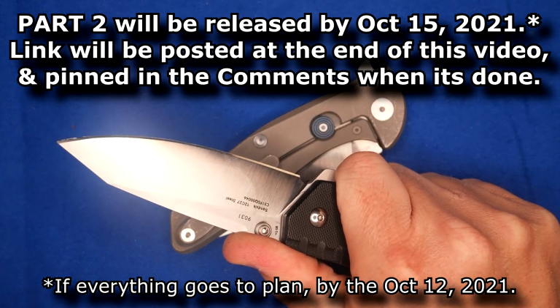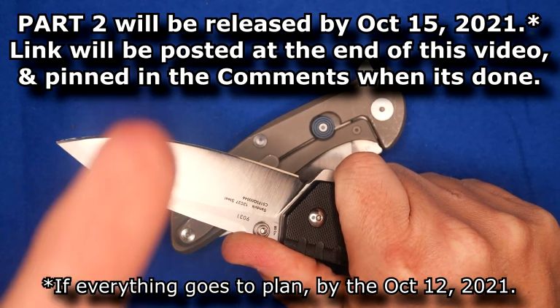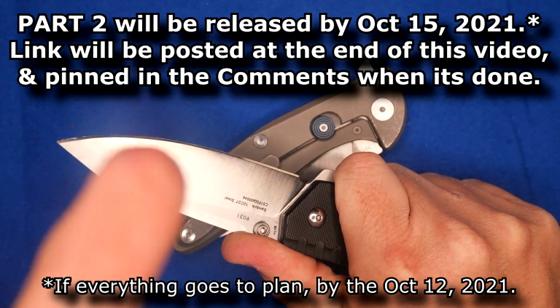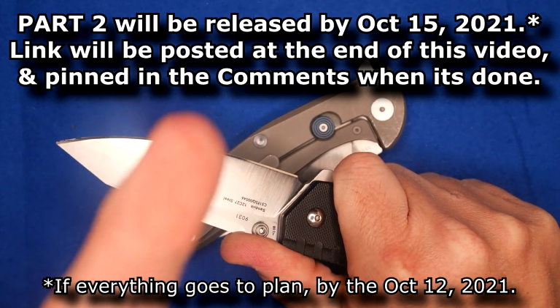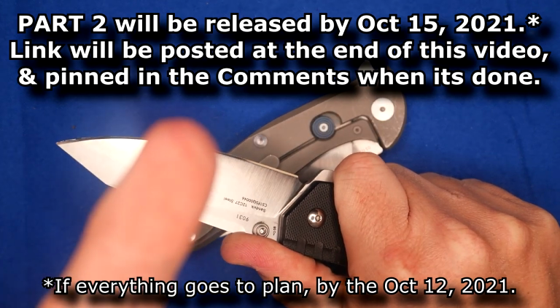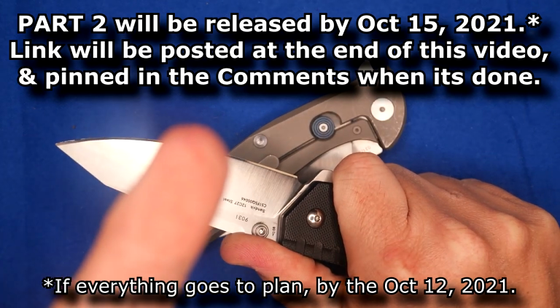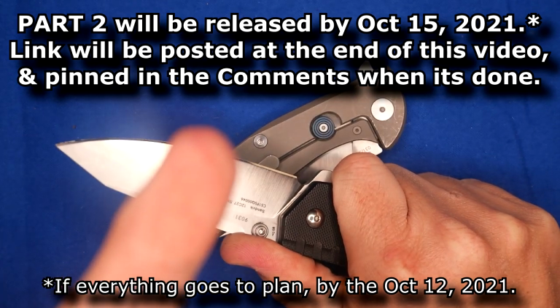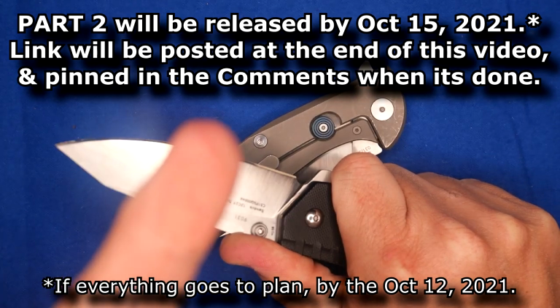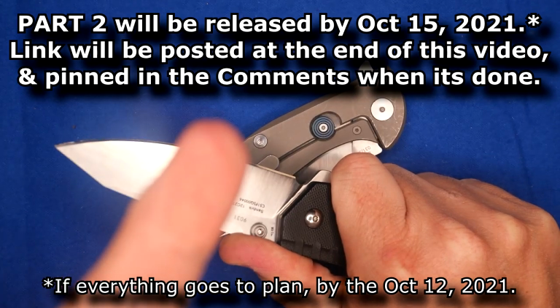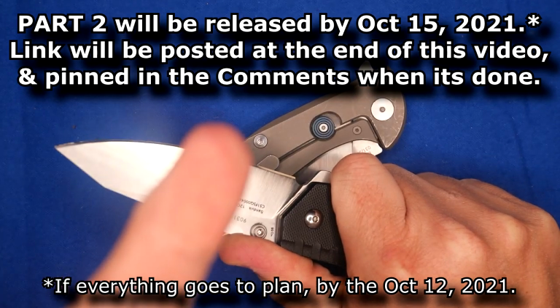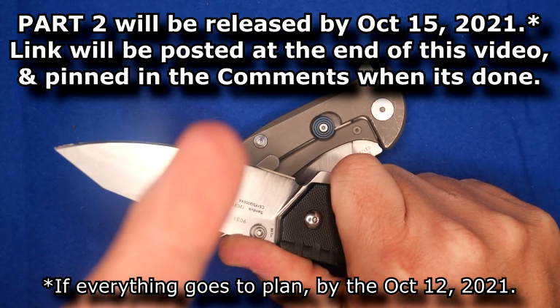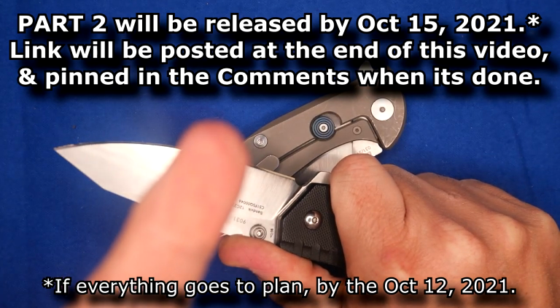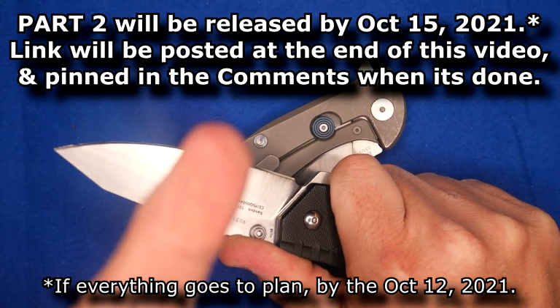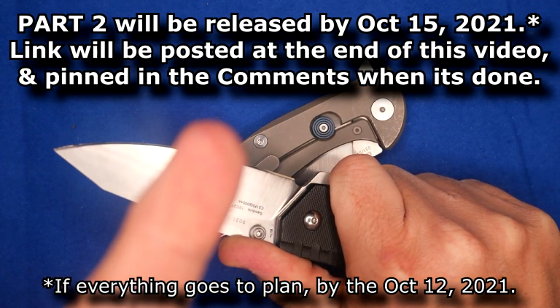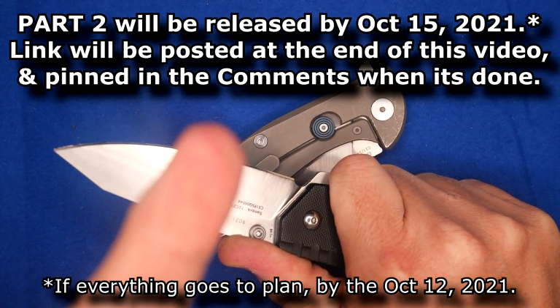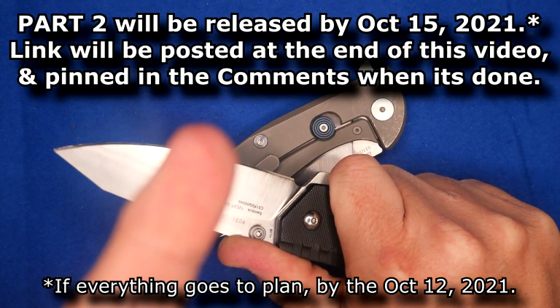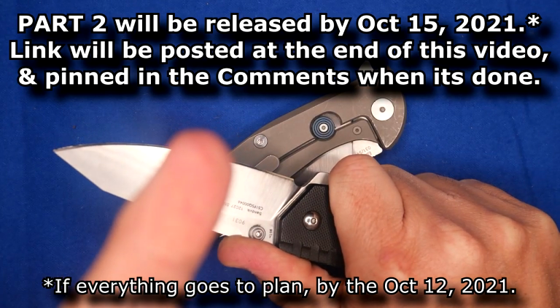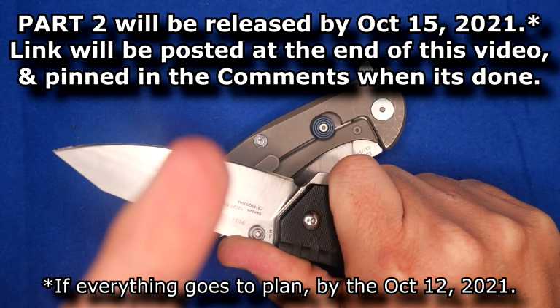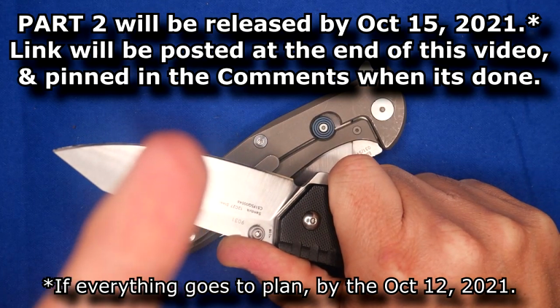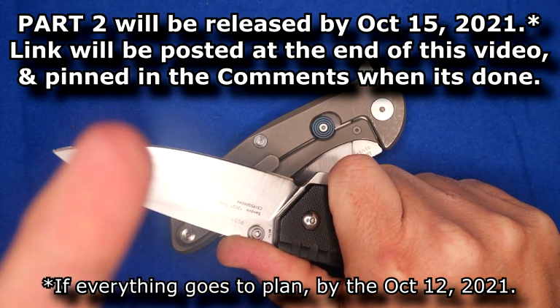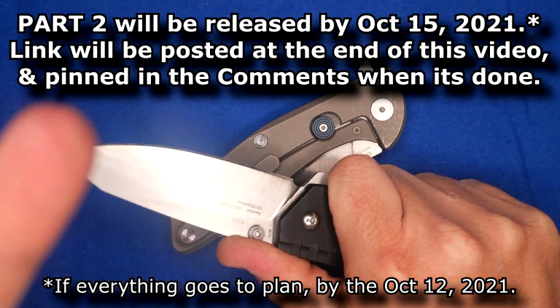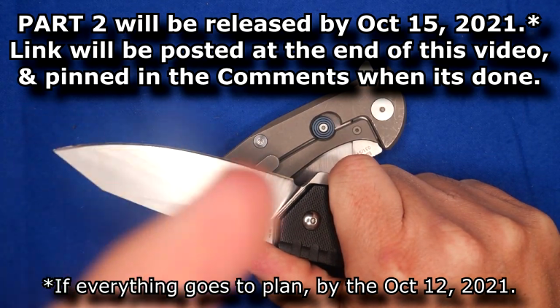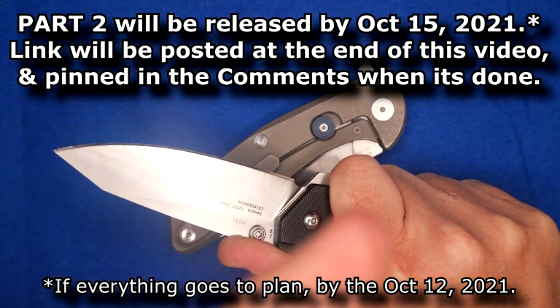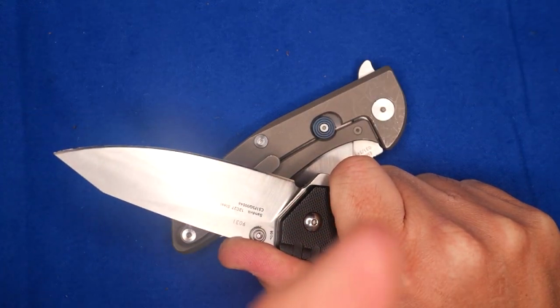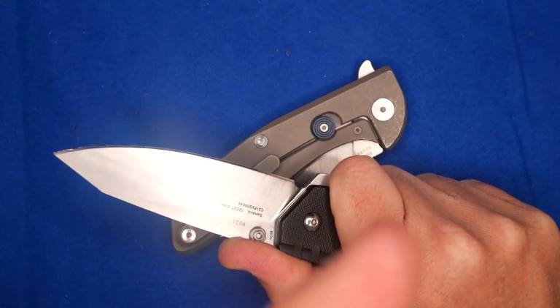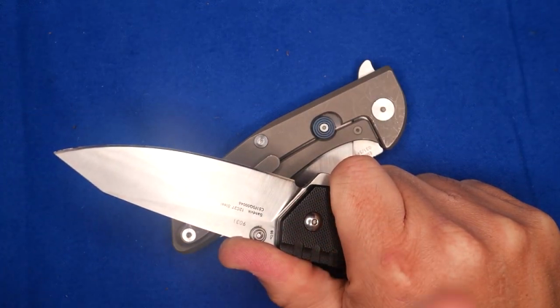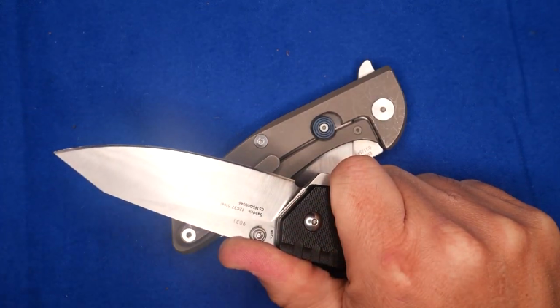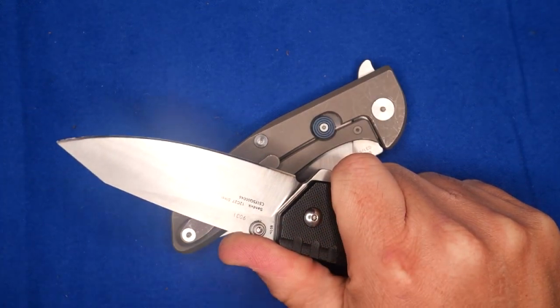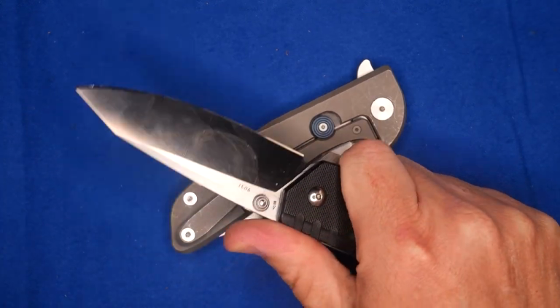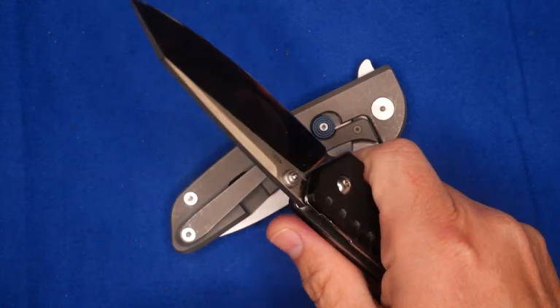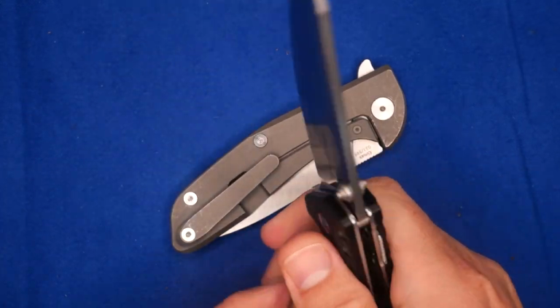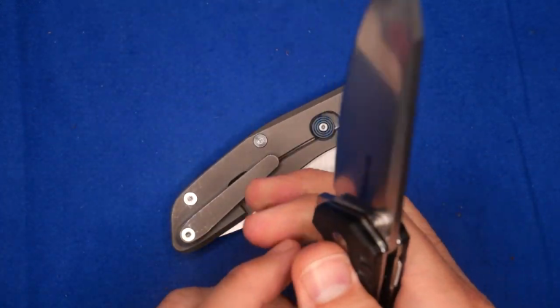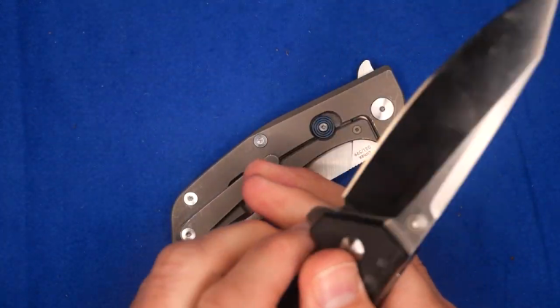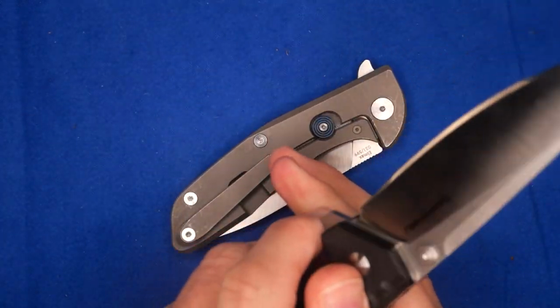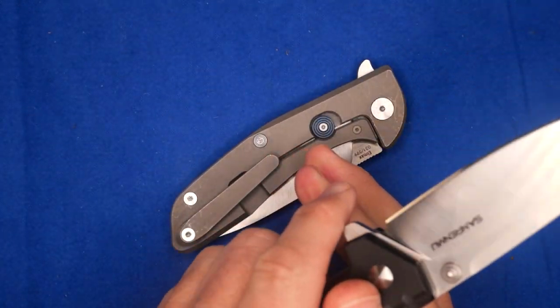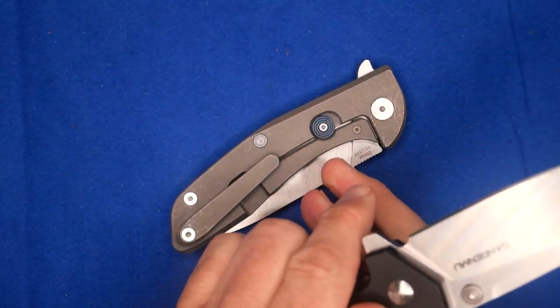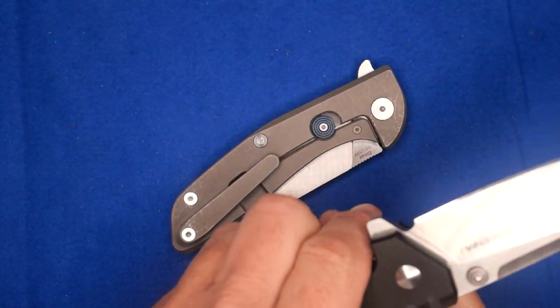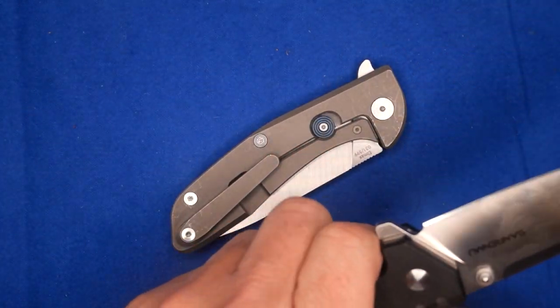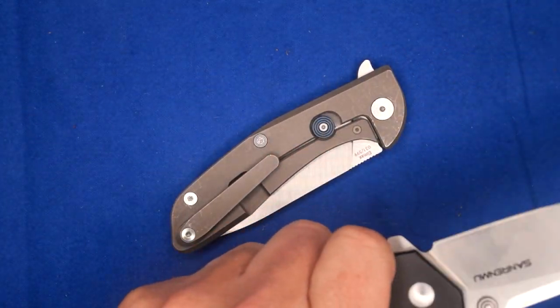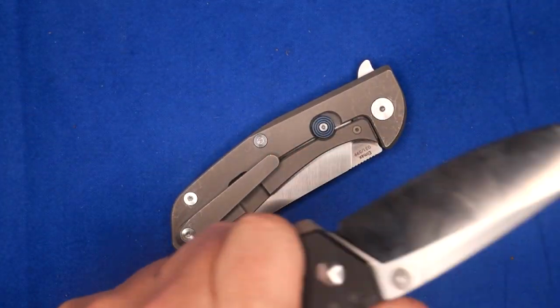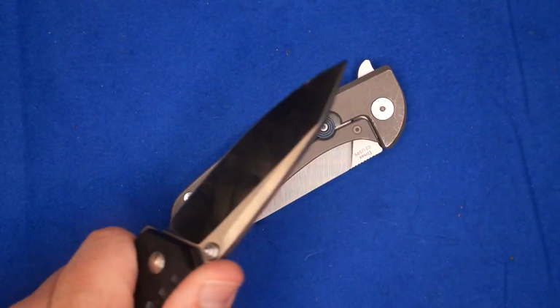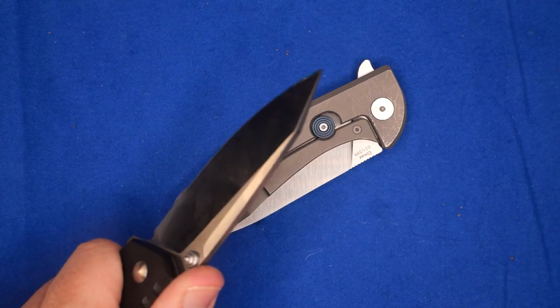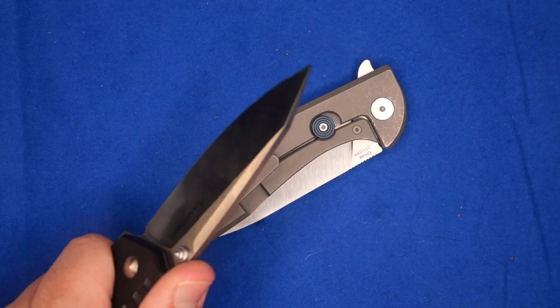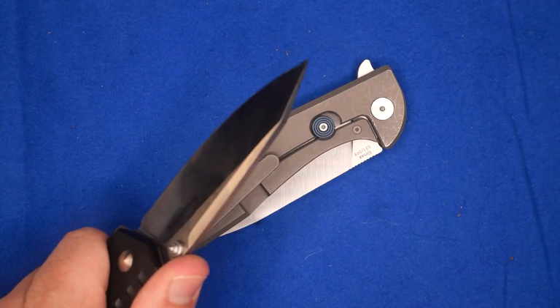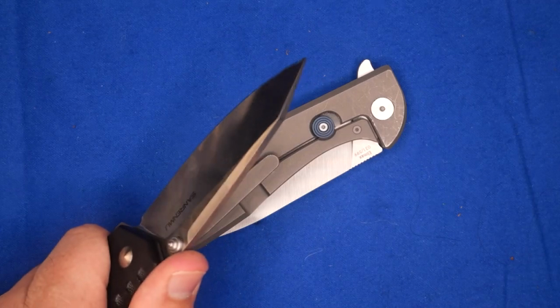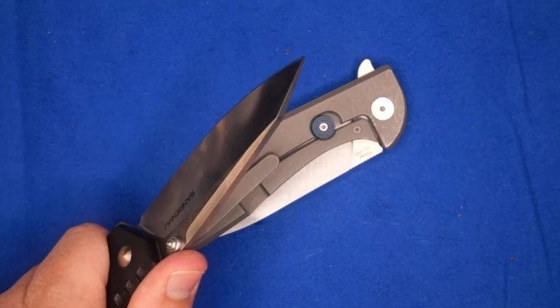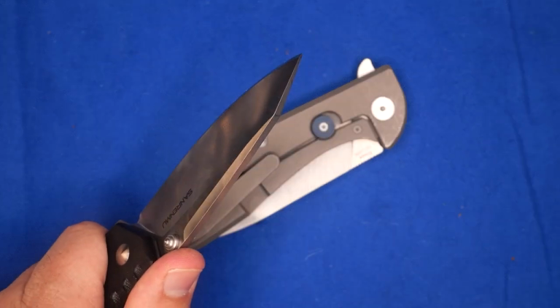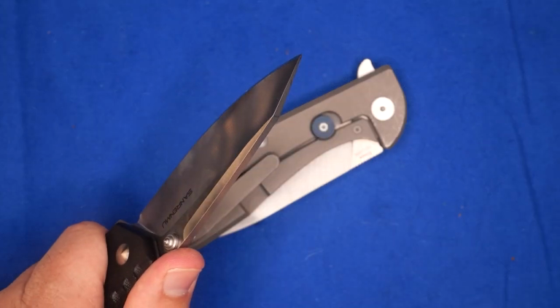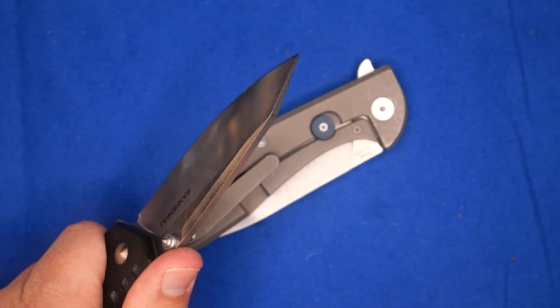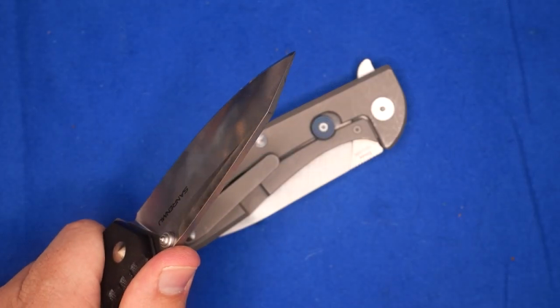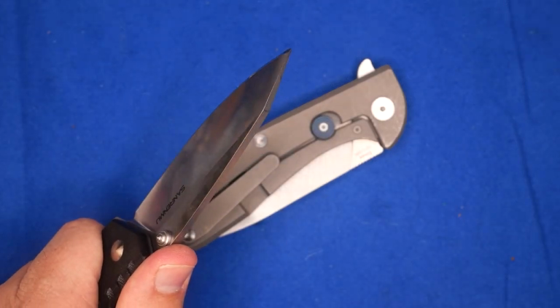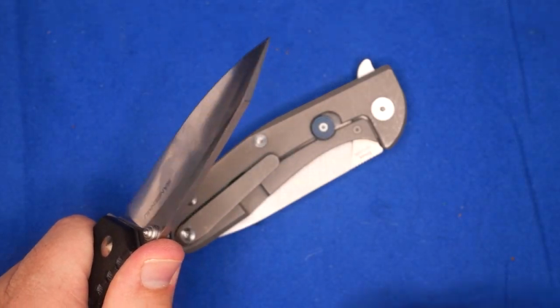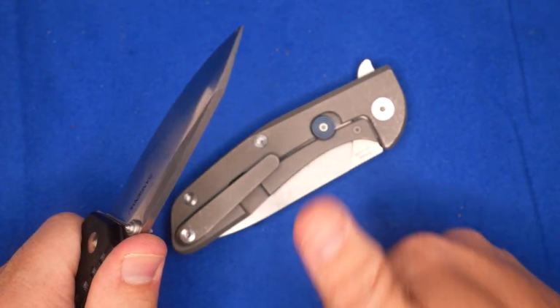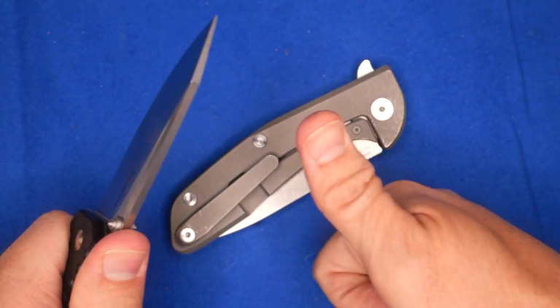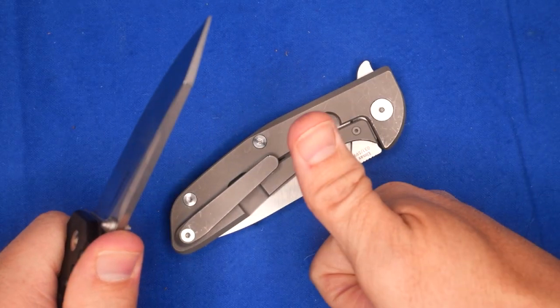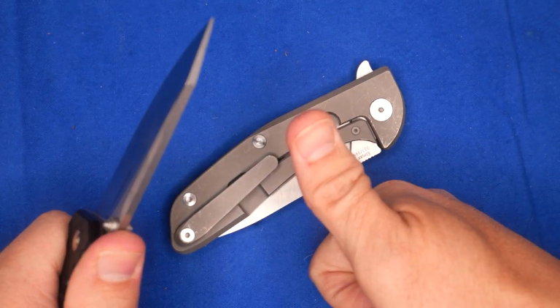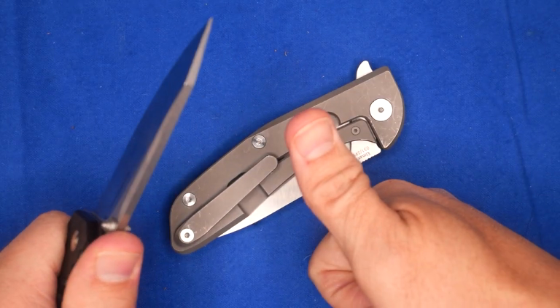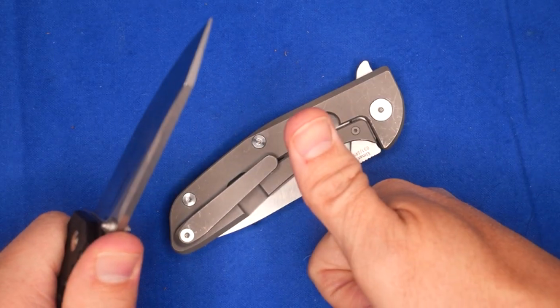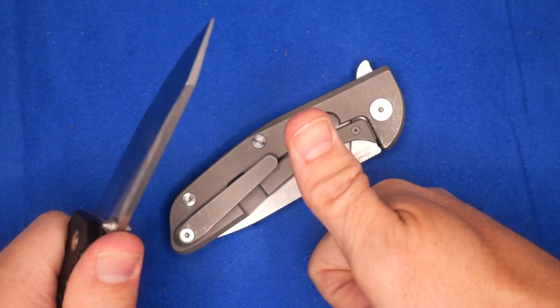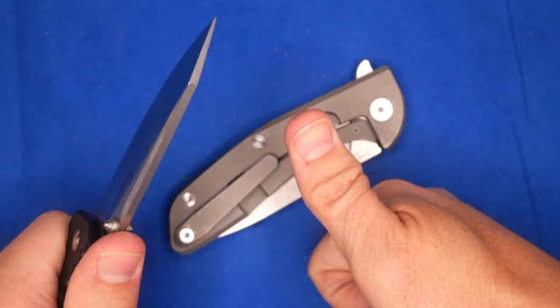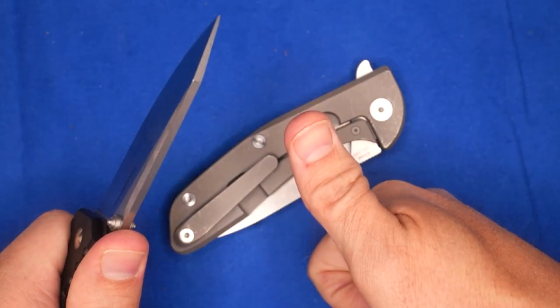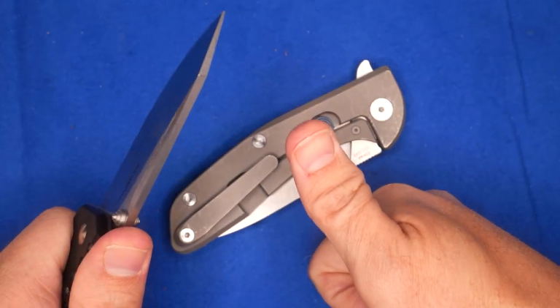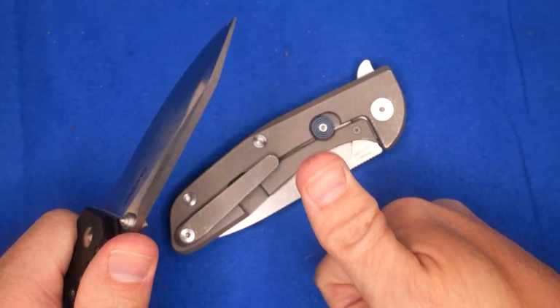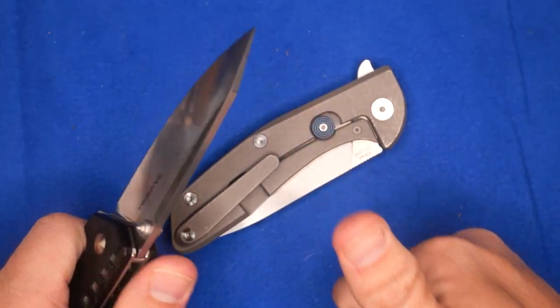For now, remember friends, the next video is coming soon. And remember: cut towards your chum, not your thumb.